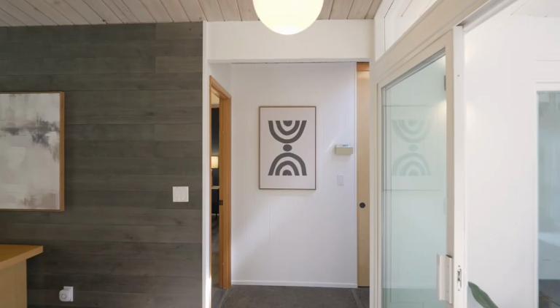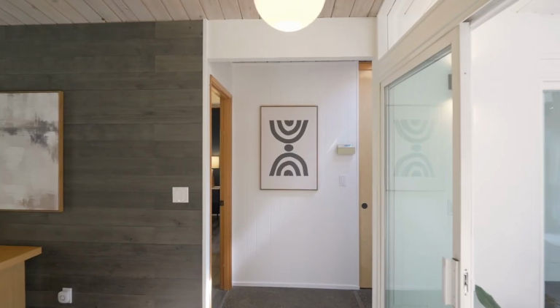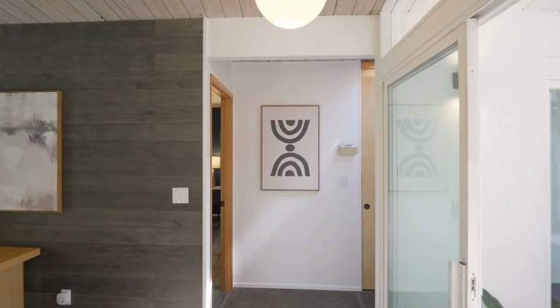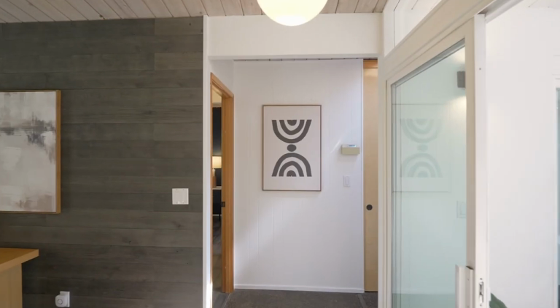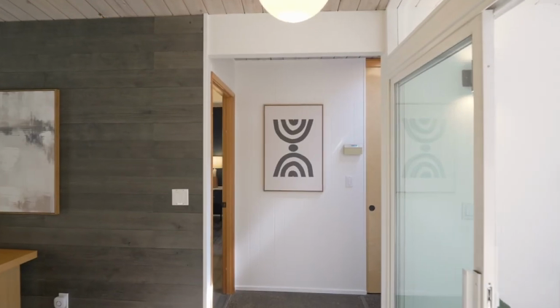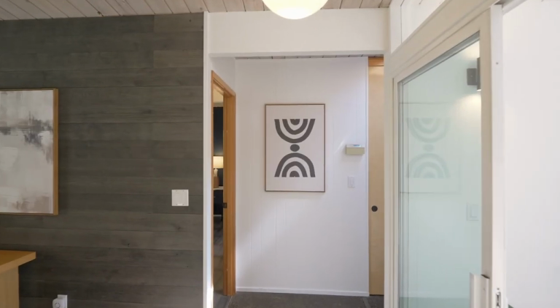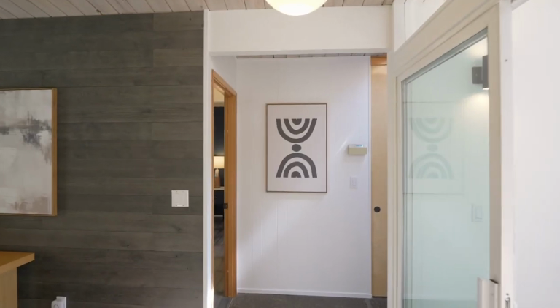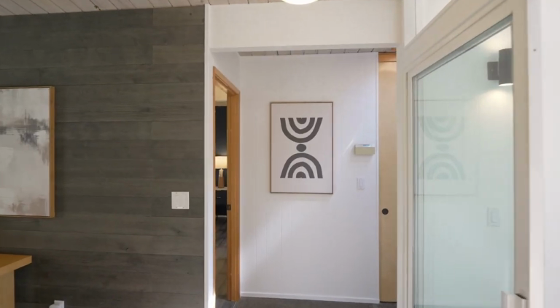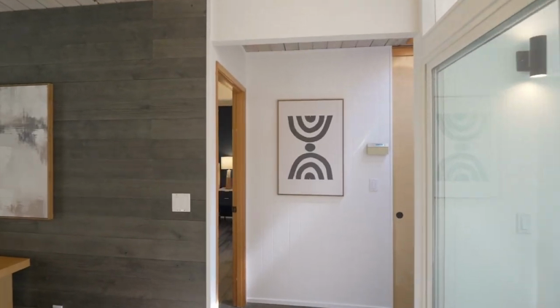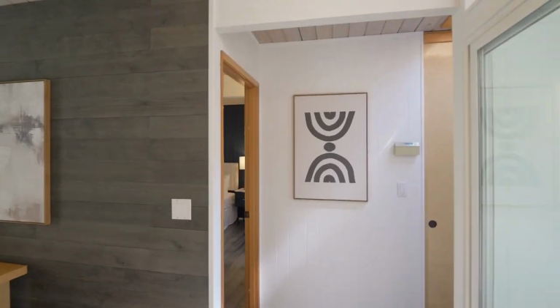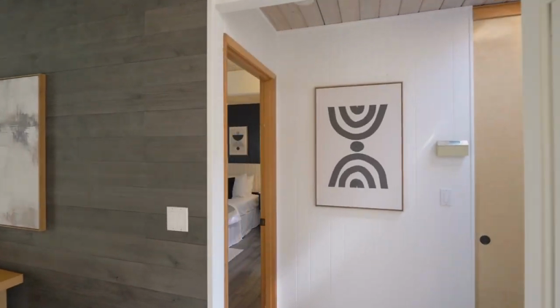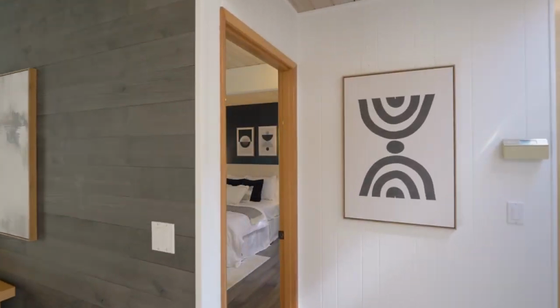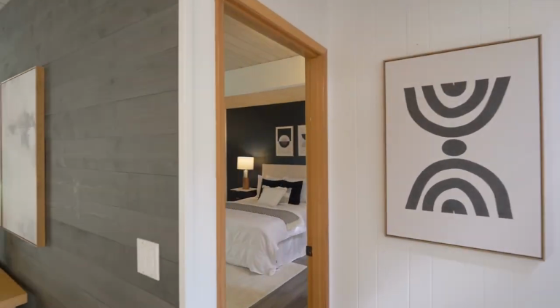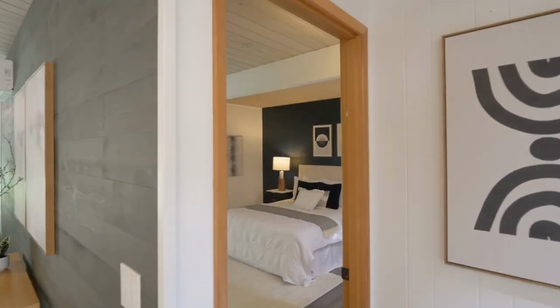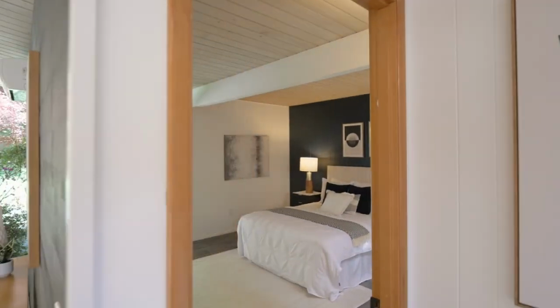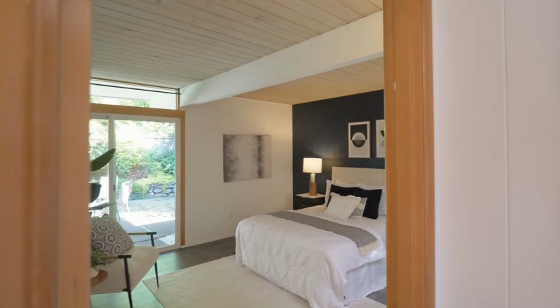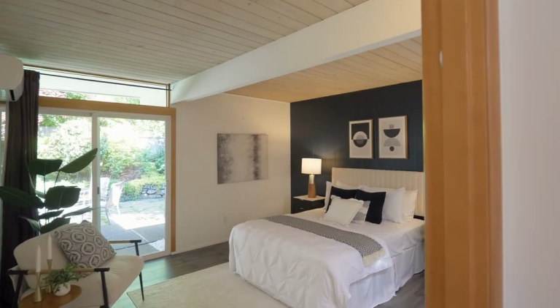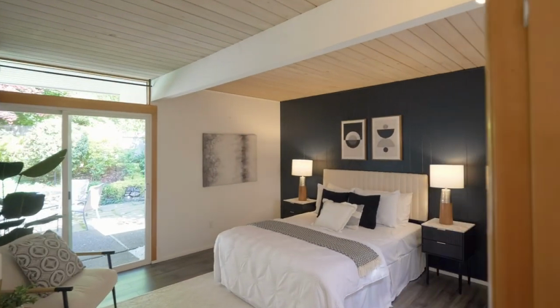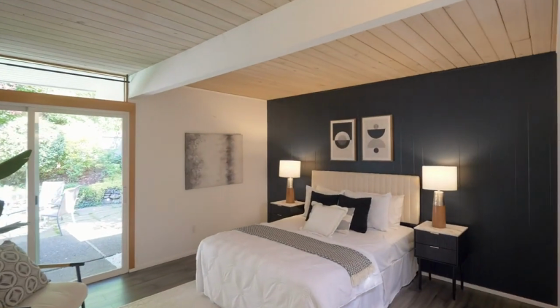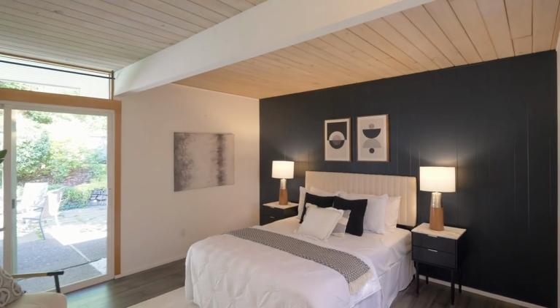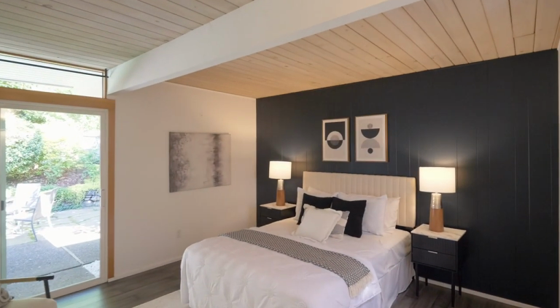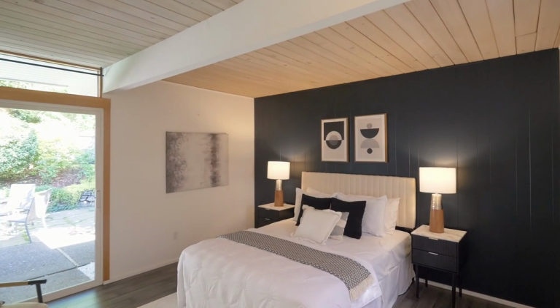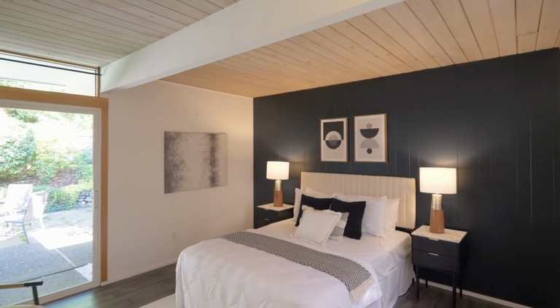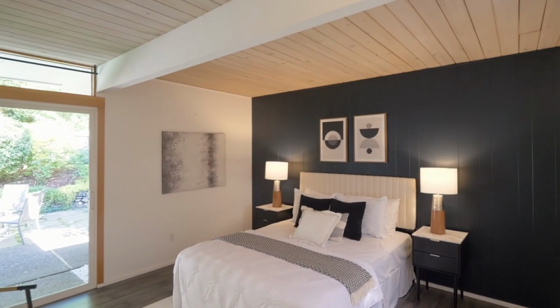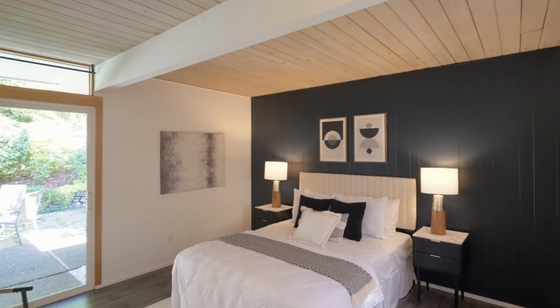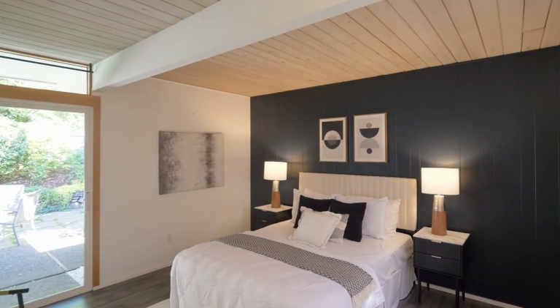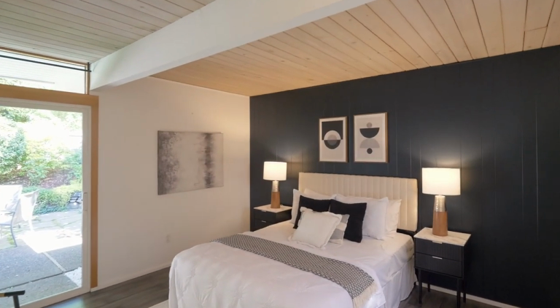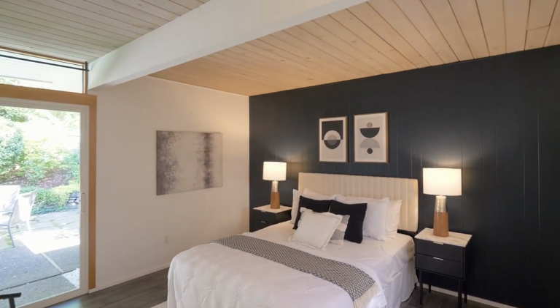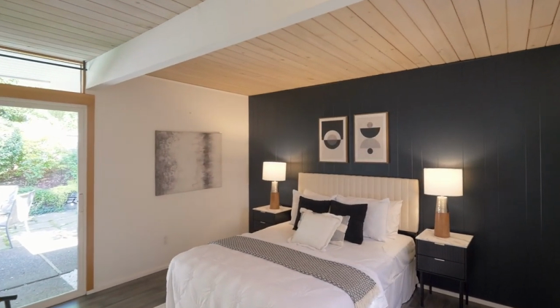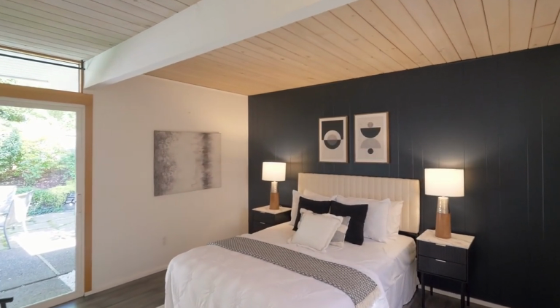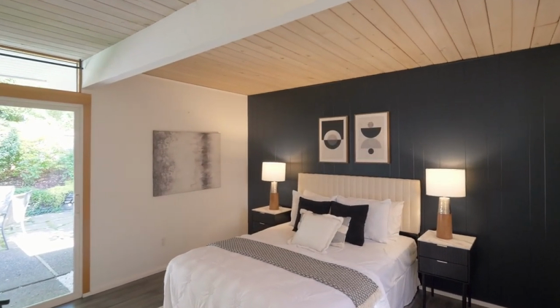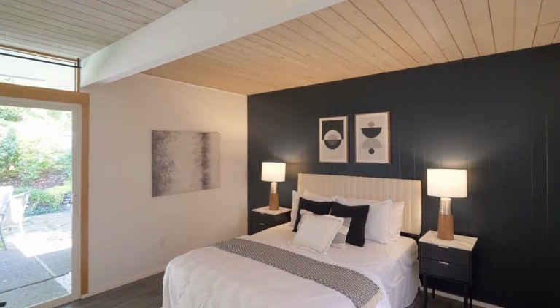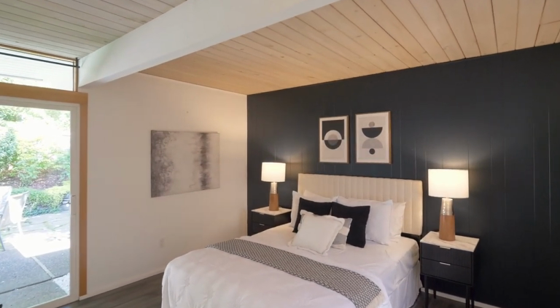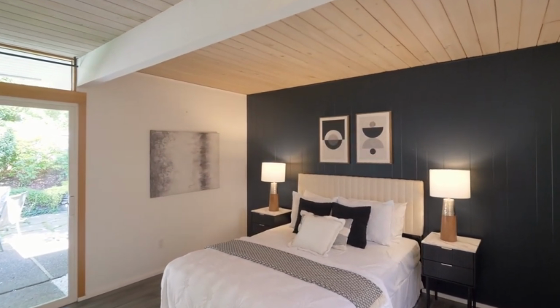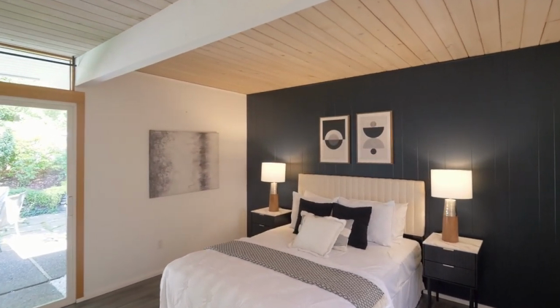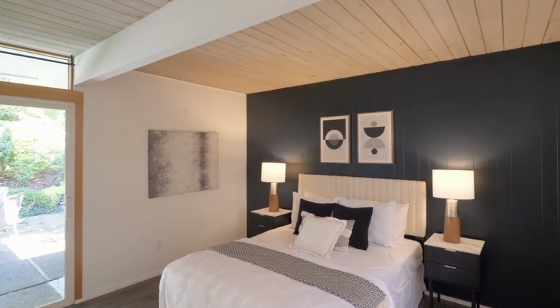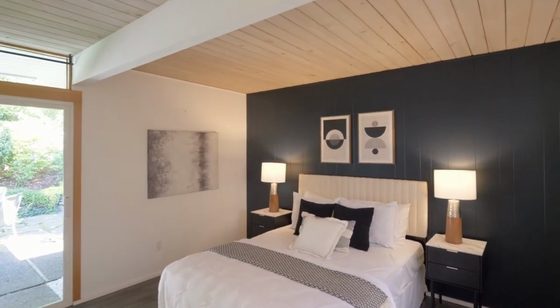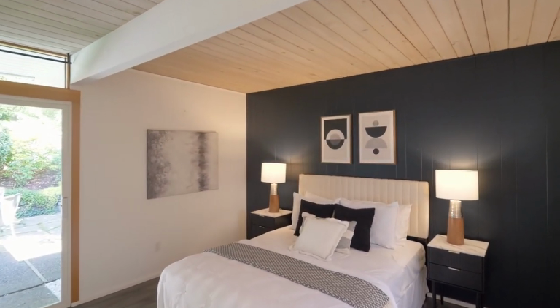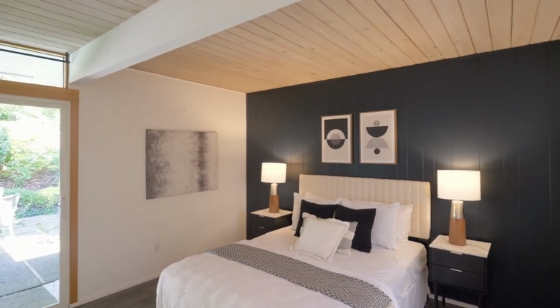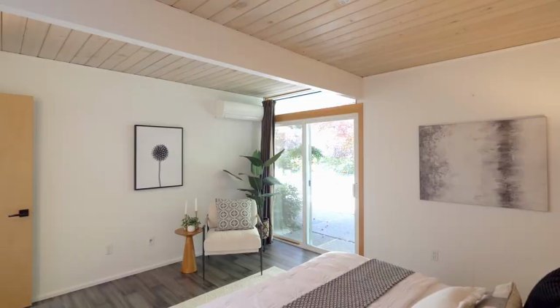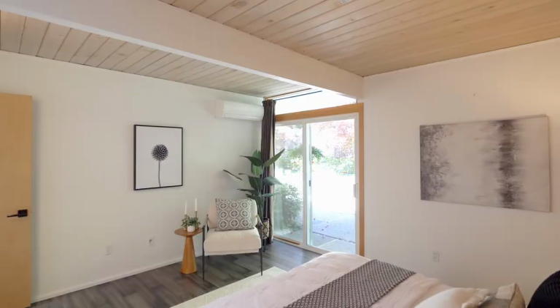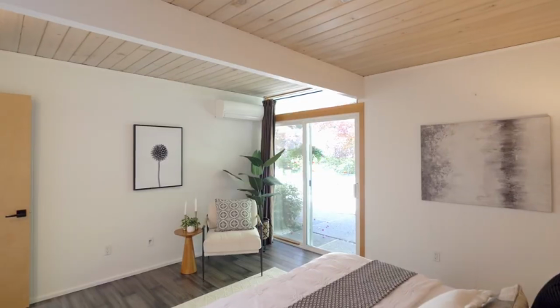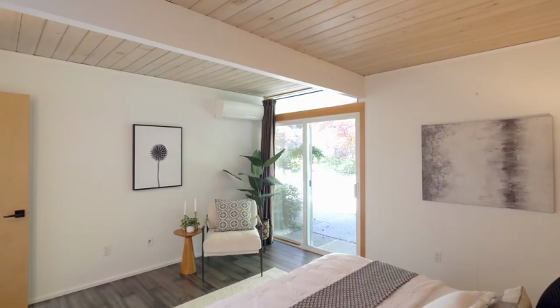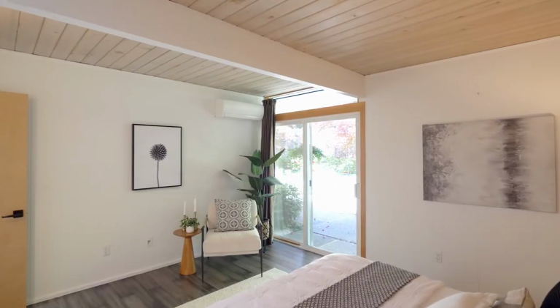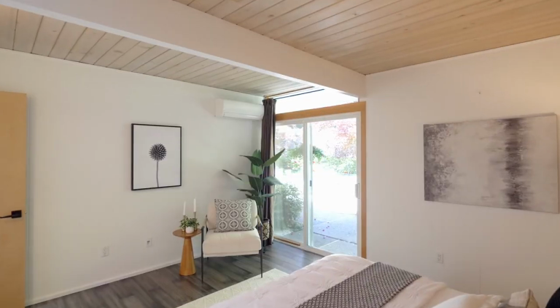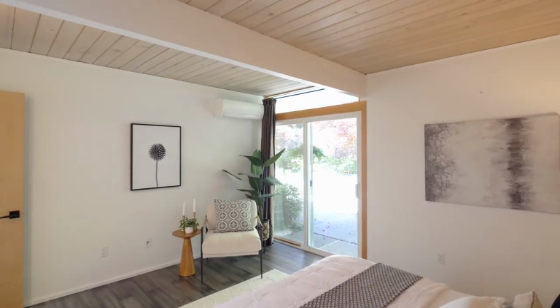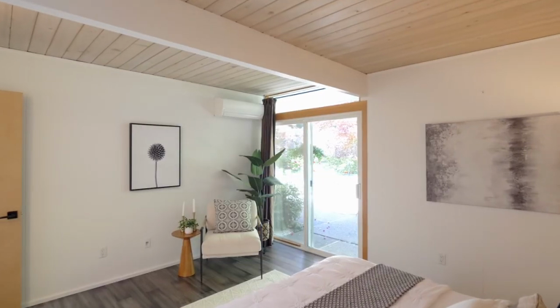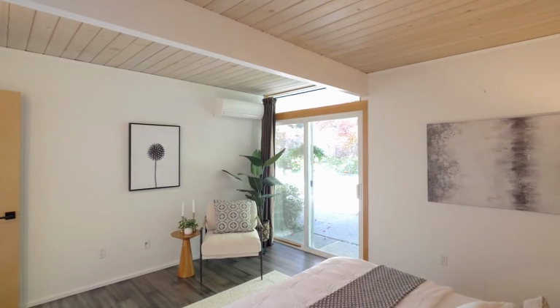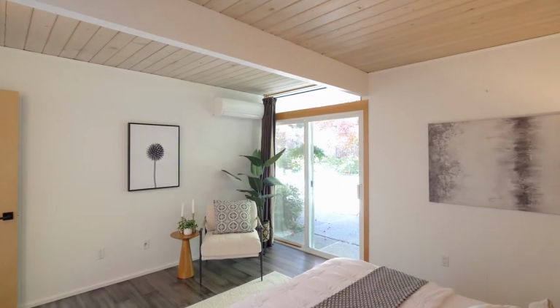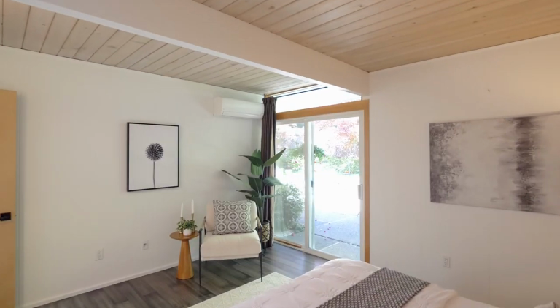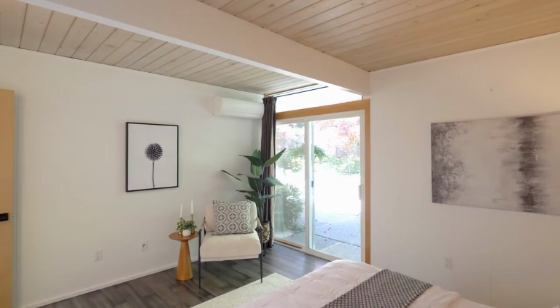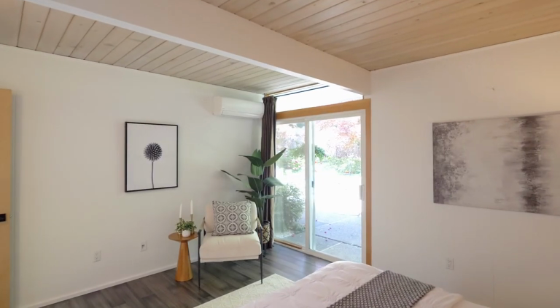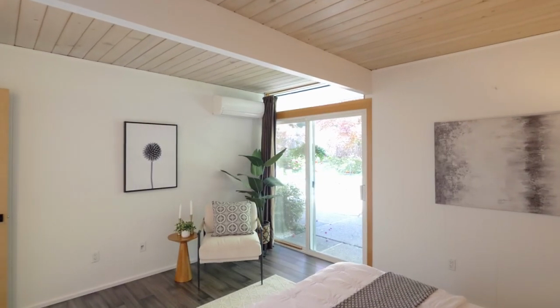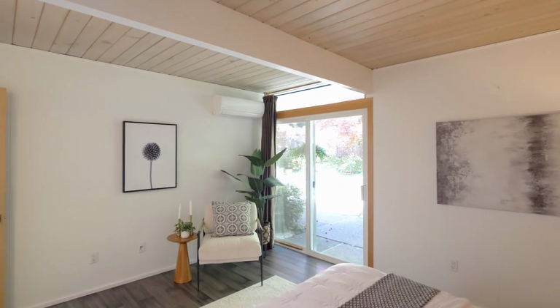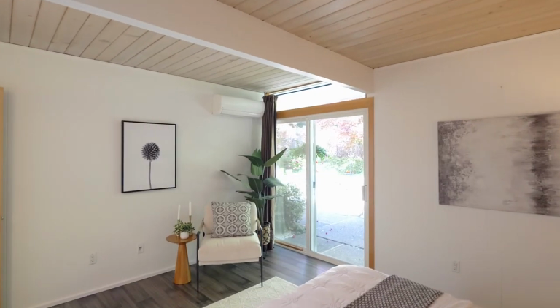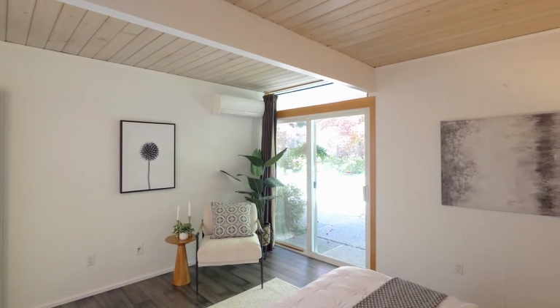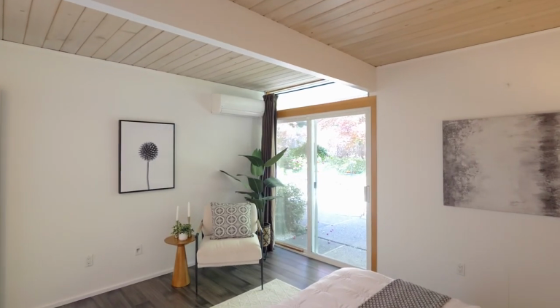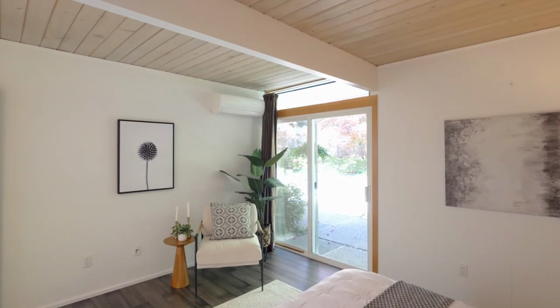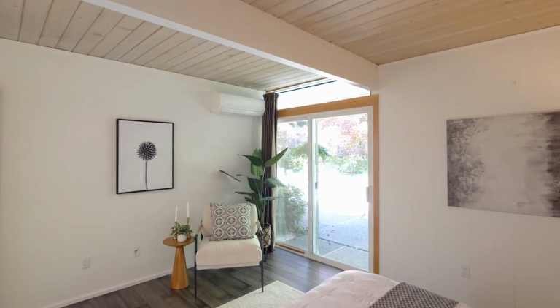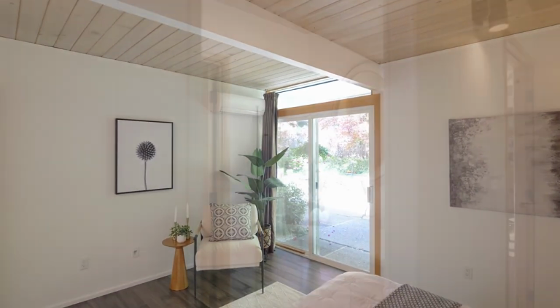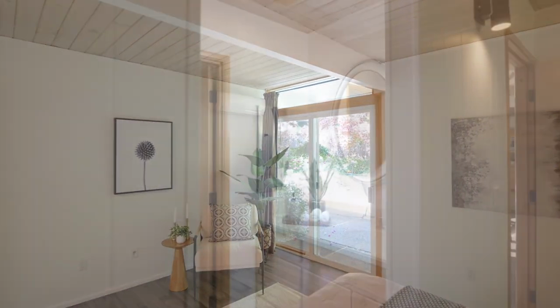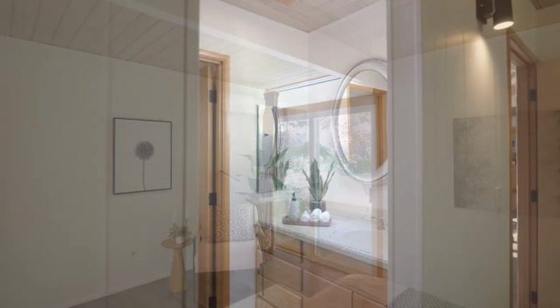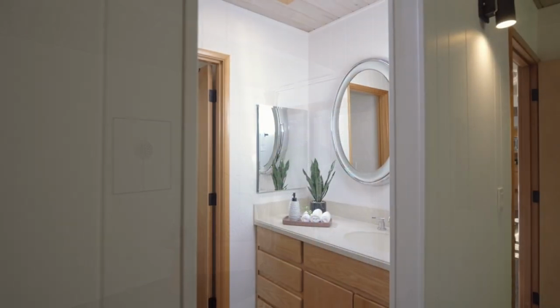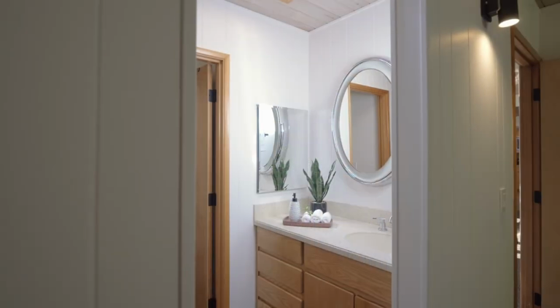The primary suite is a relaxing space with open beams, skylights, and a slider to the backyard.